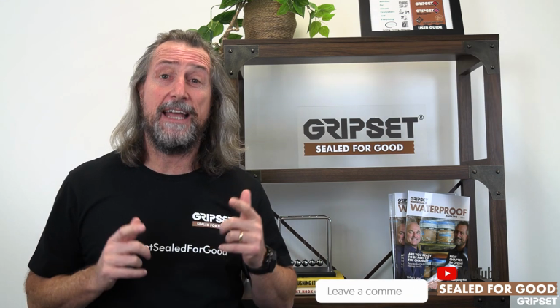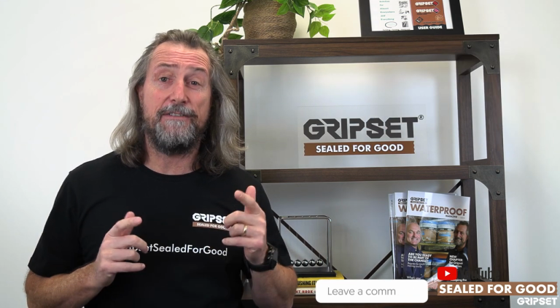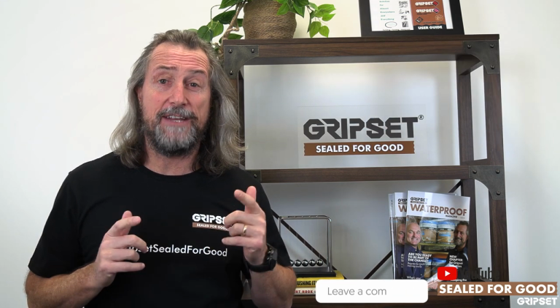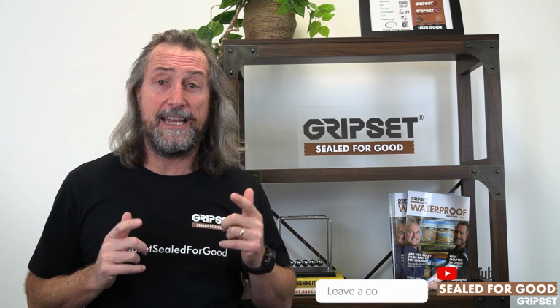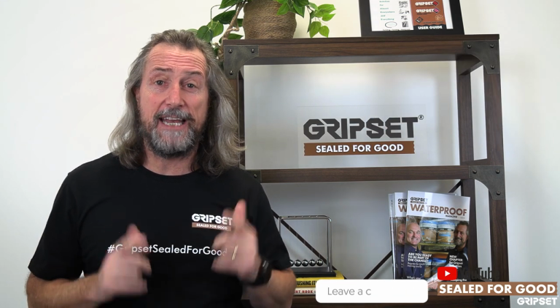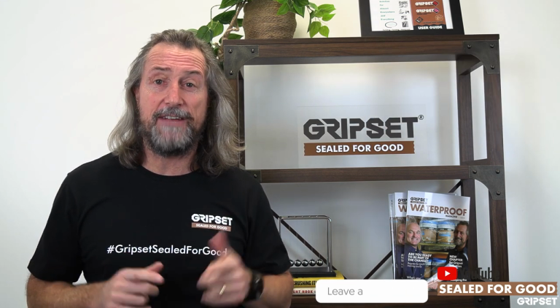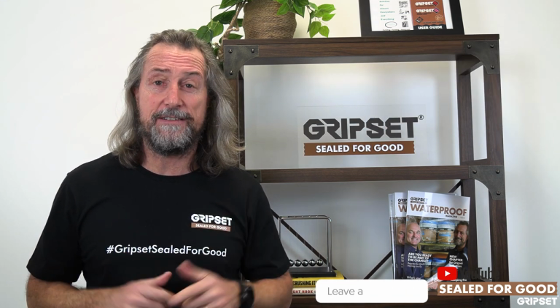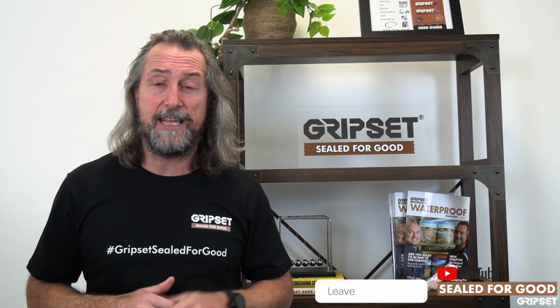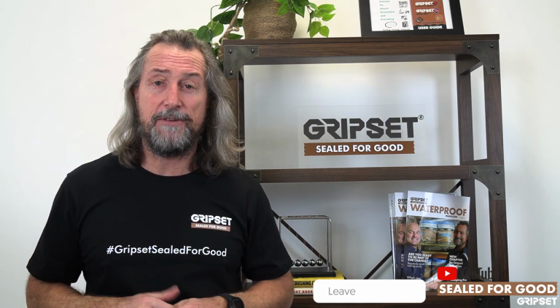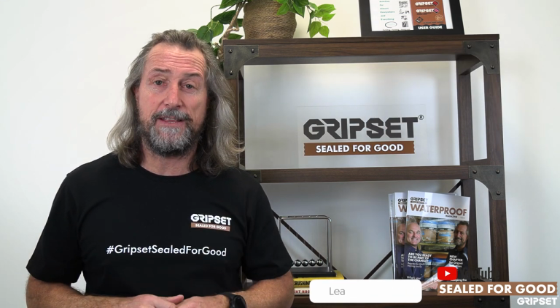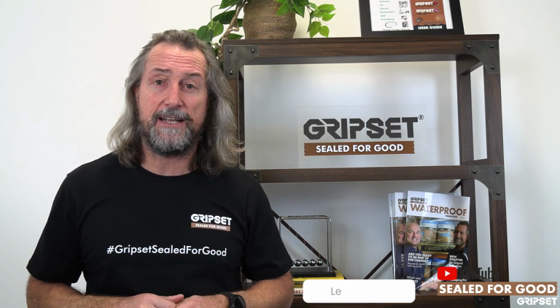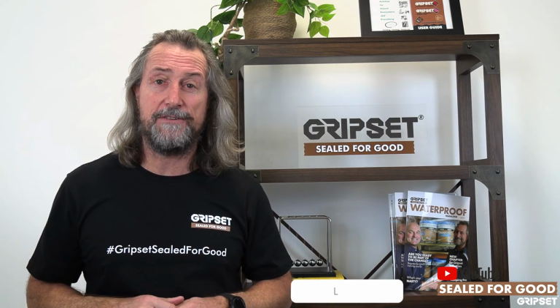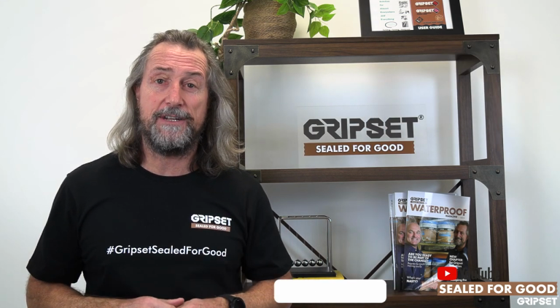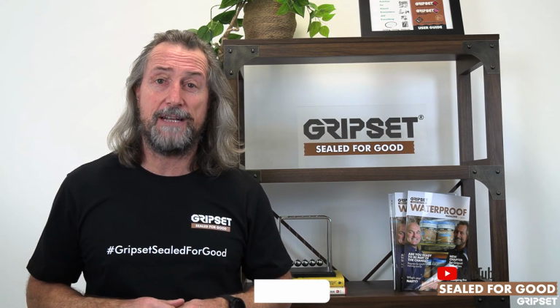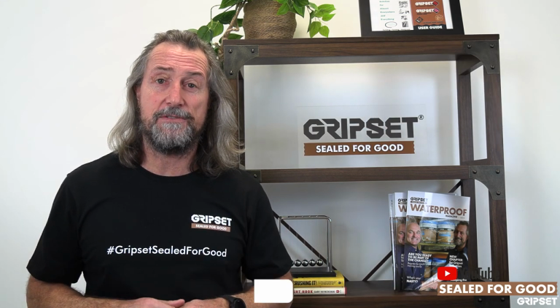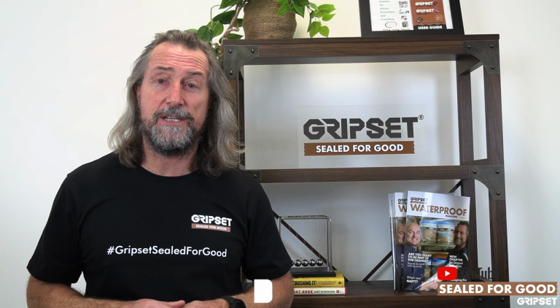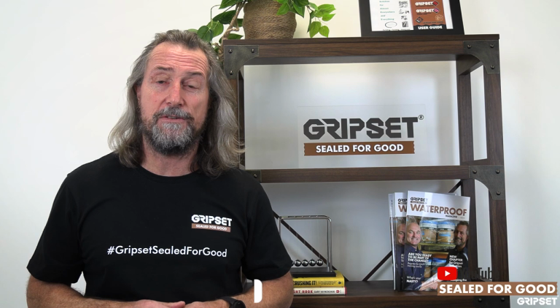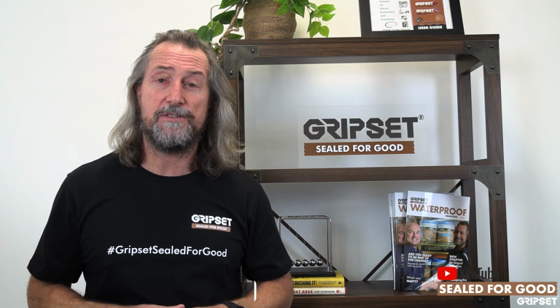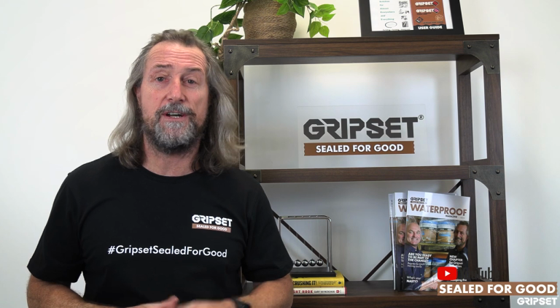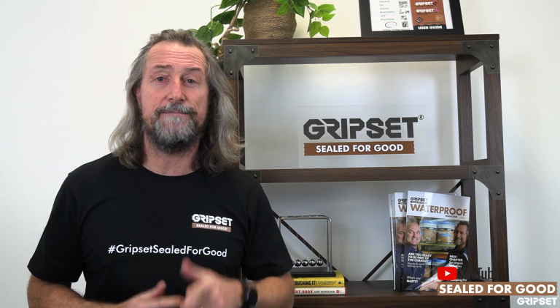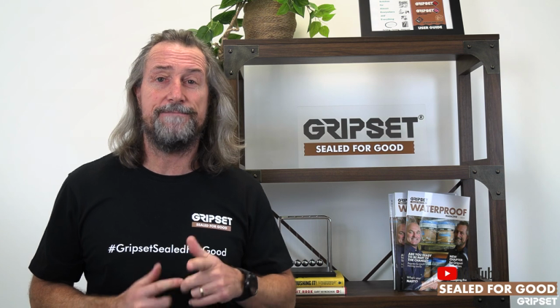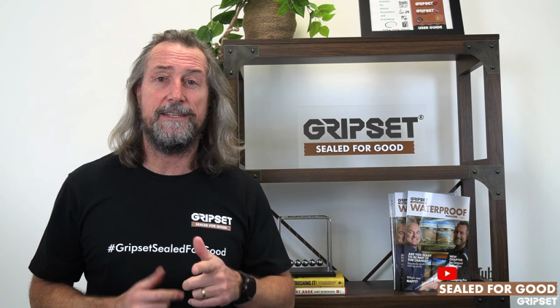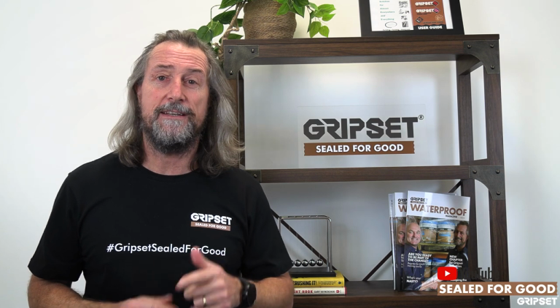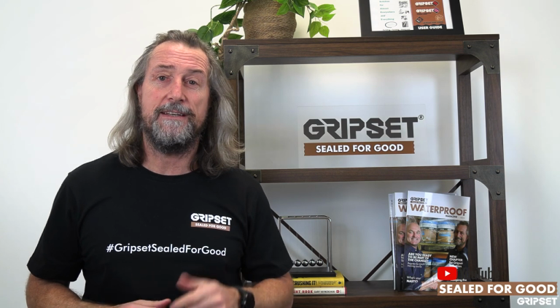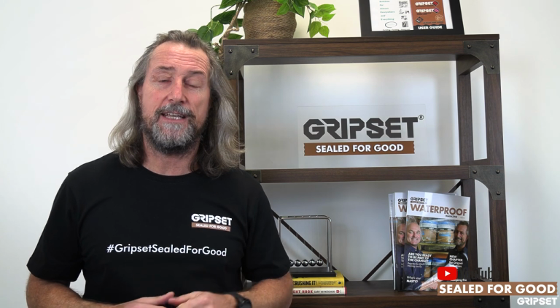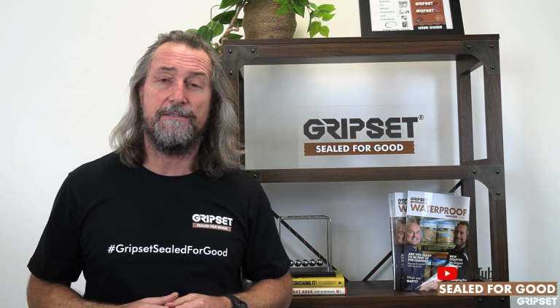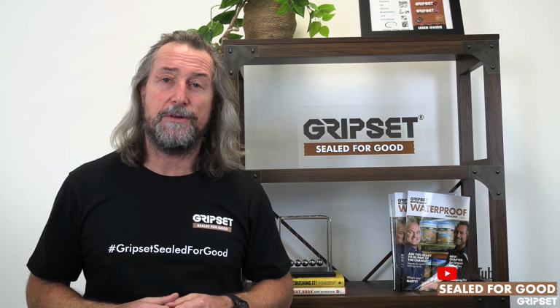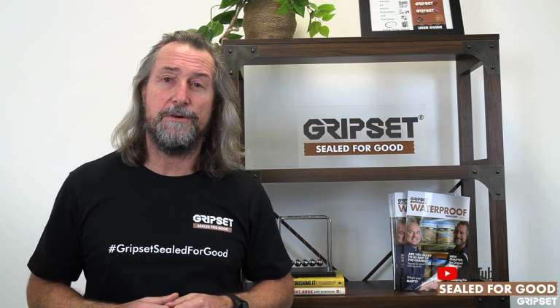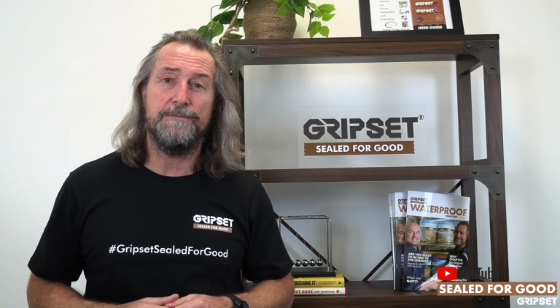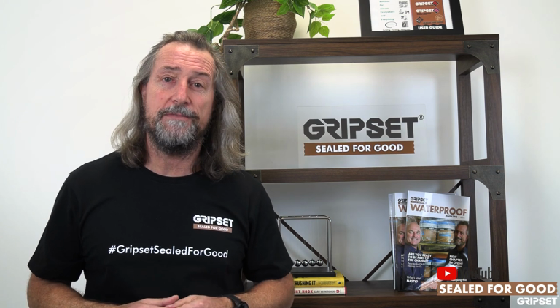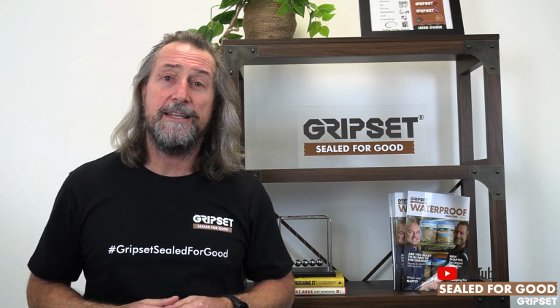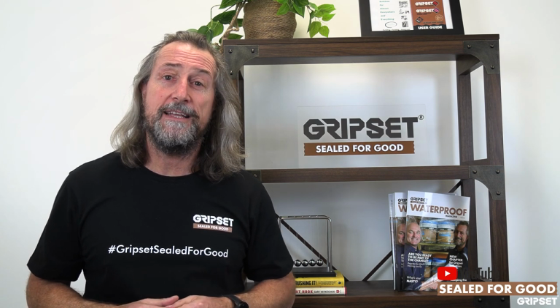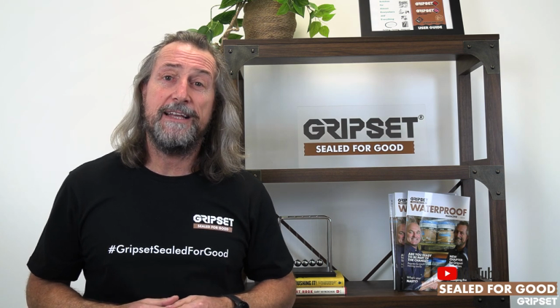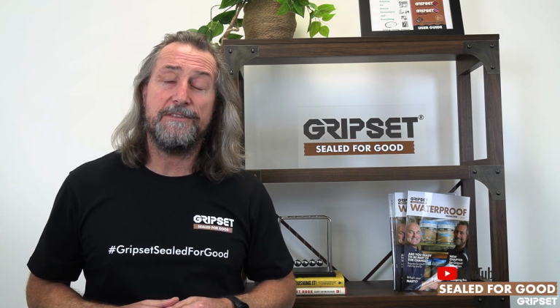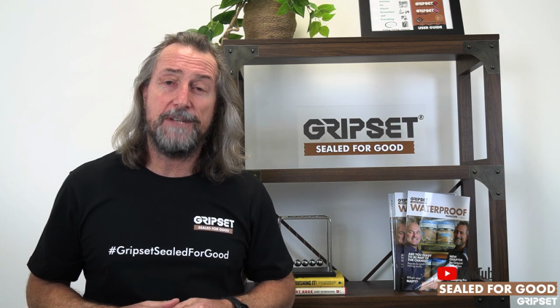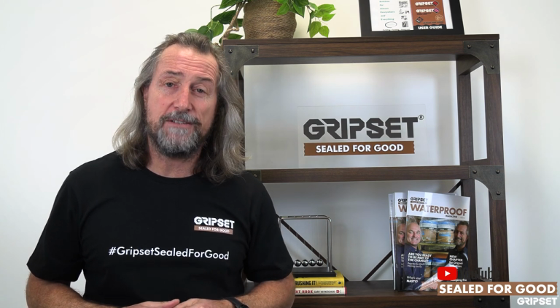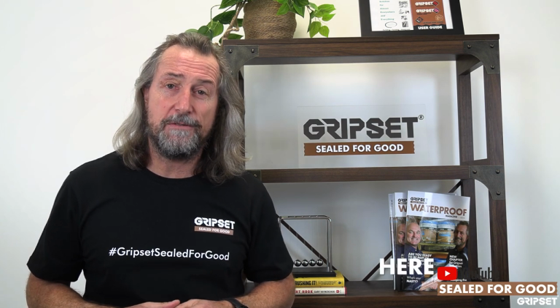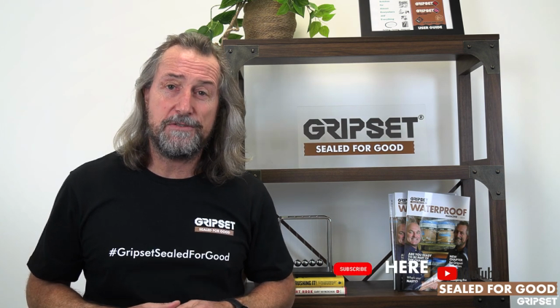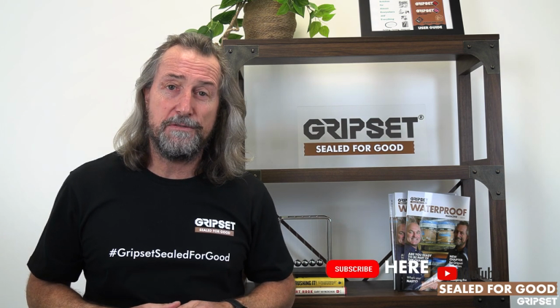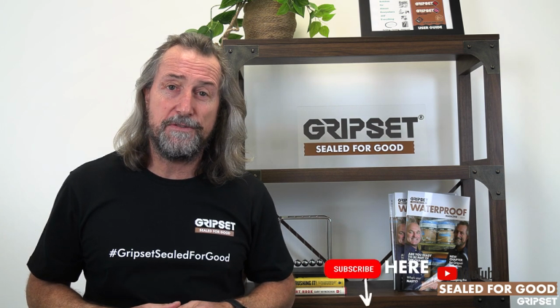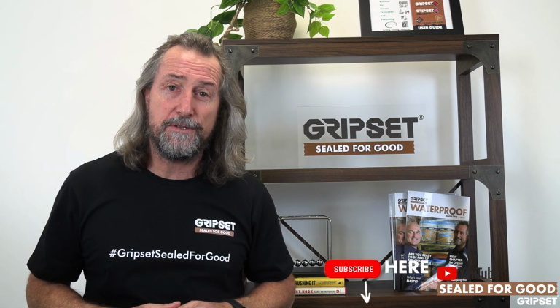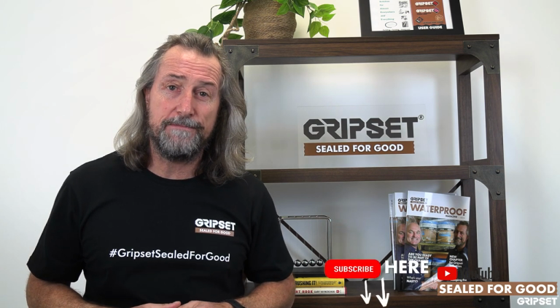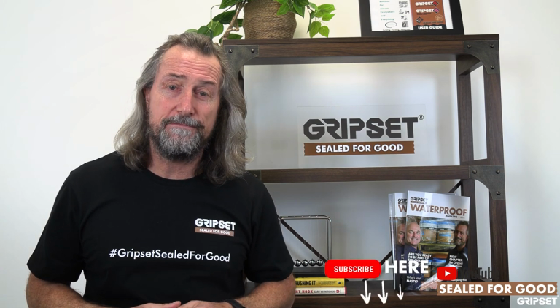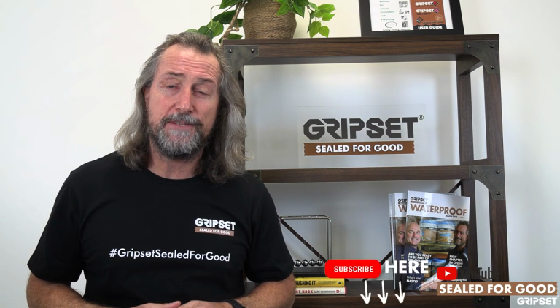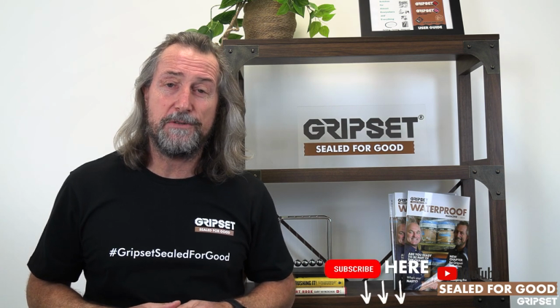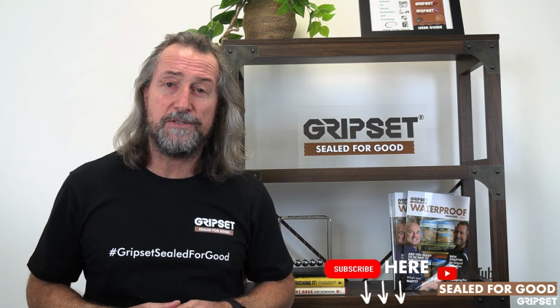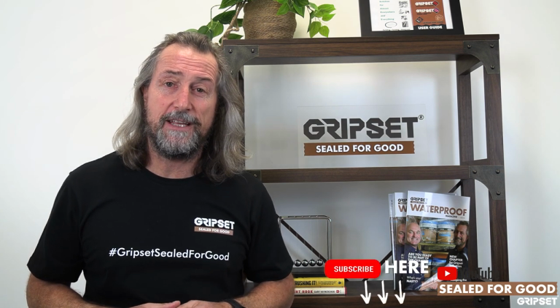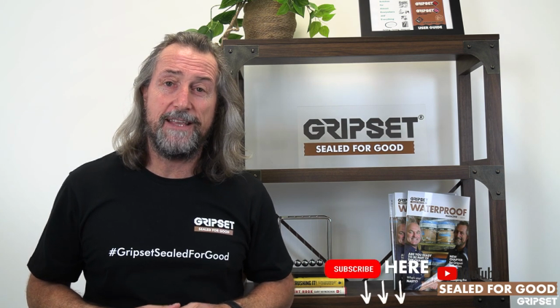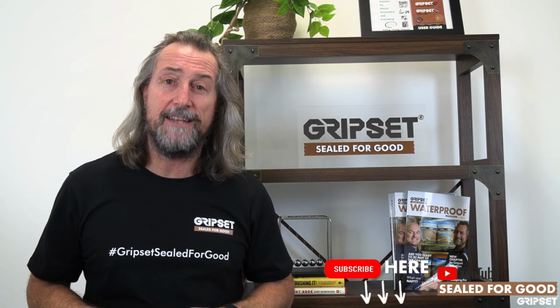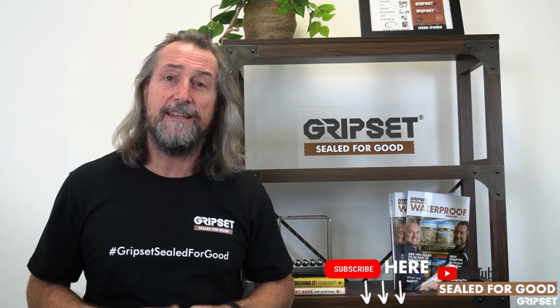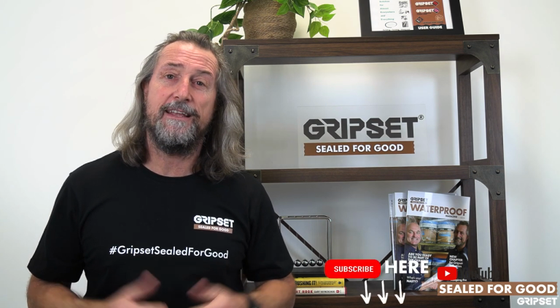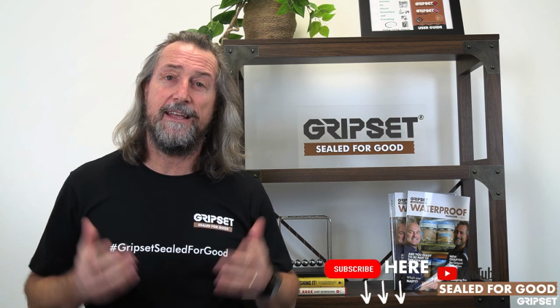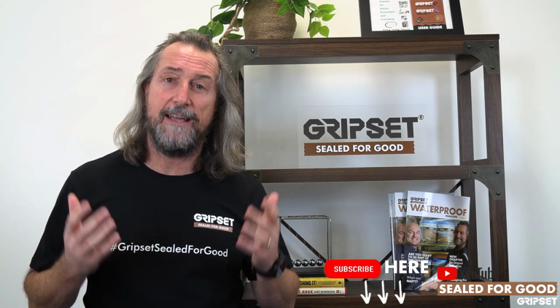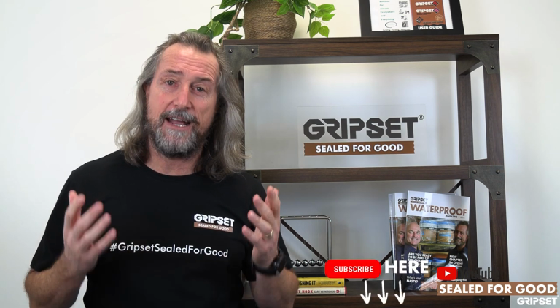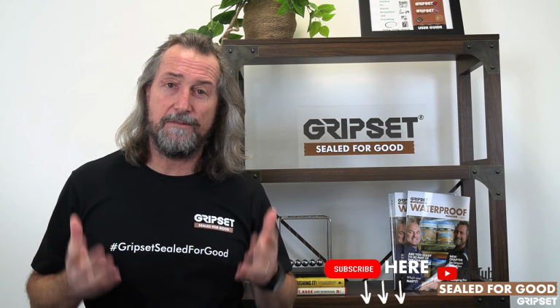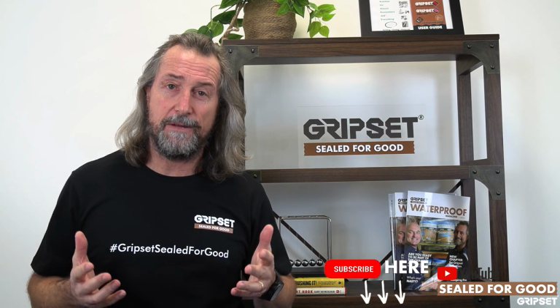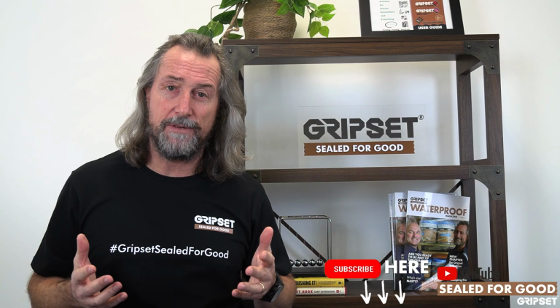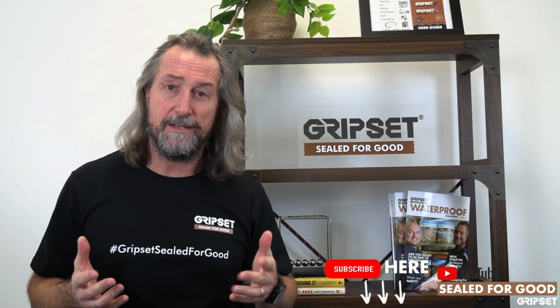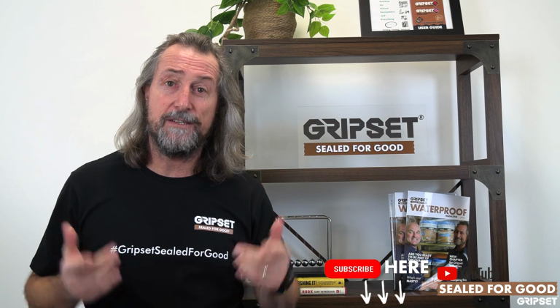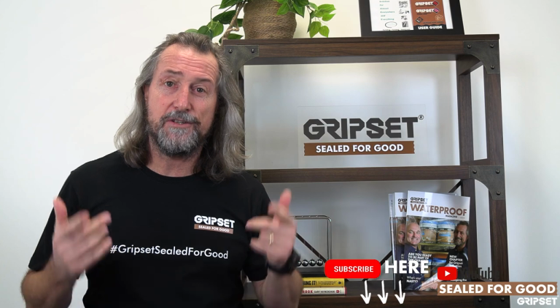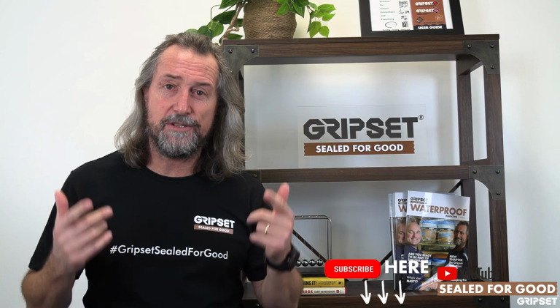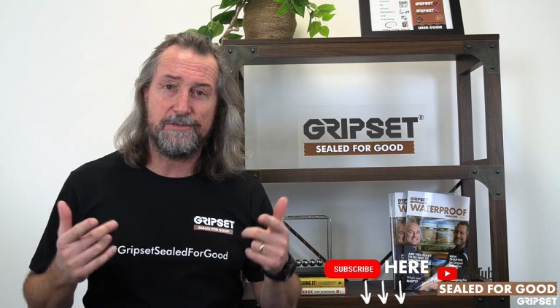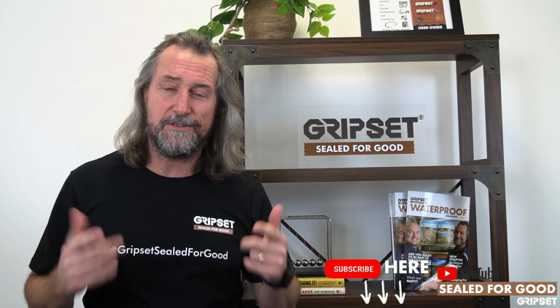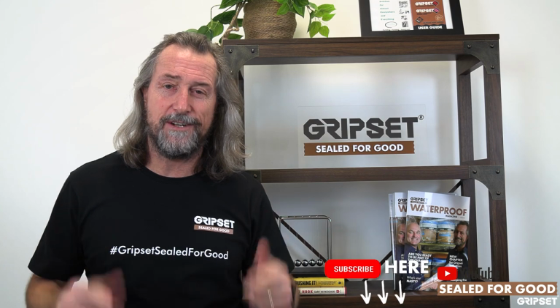If you need any of our team around the country to come and see you on site, give them a call. Until next time on Sewed for Good — I'll see you then, and remember, subscribe.